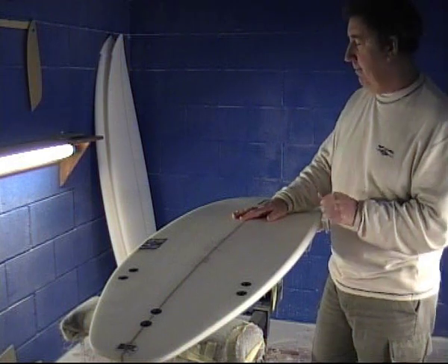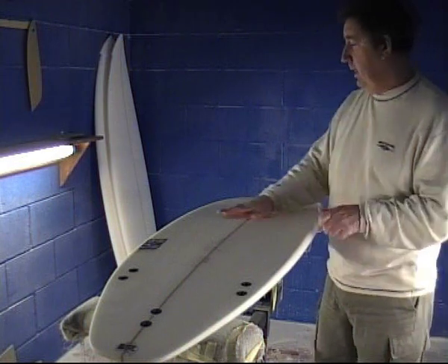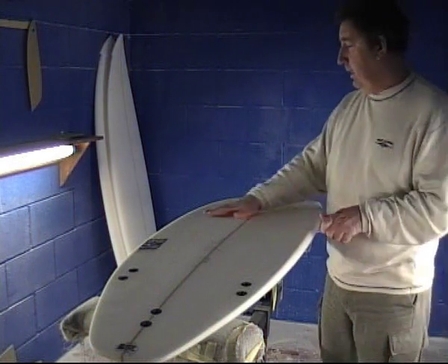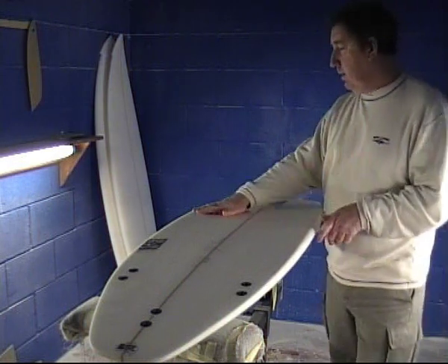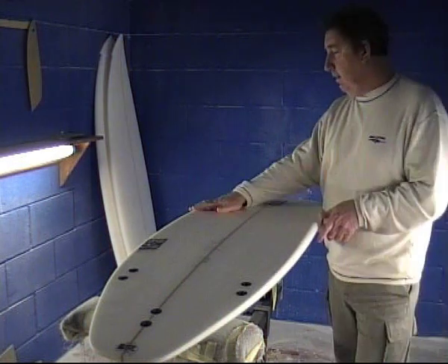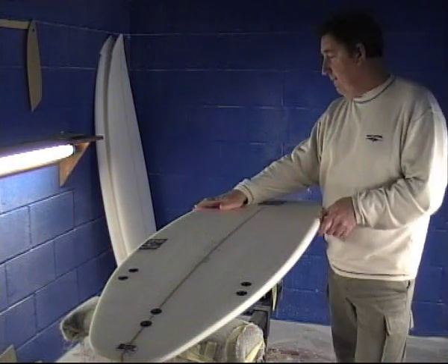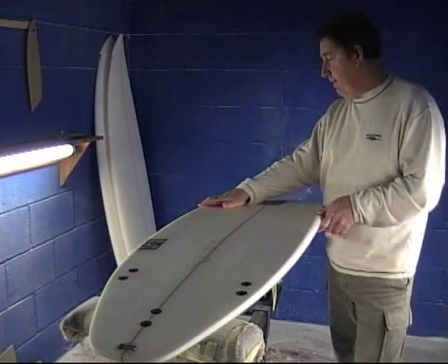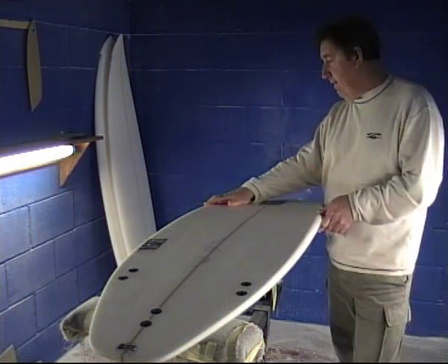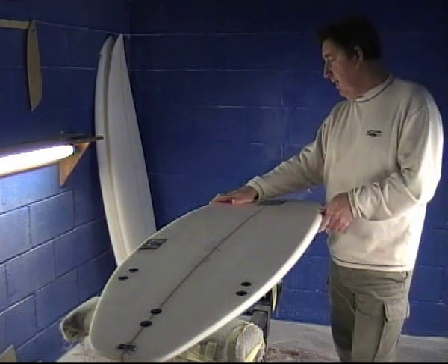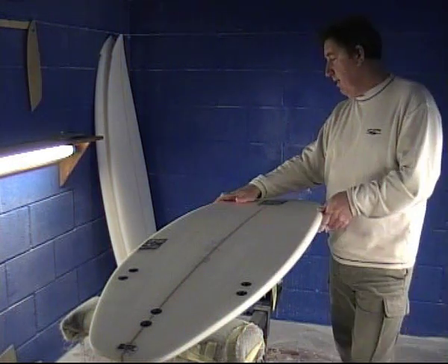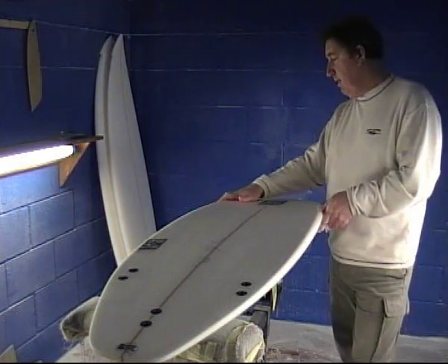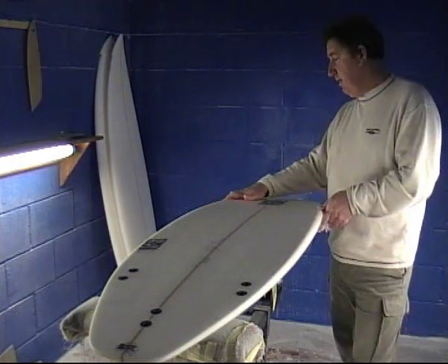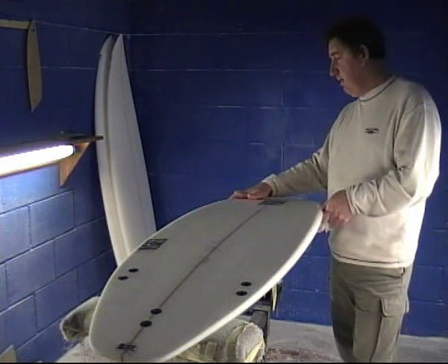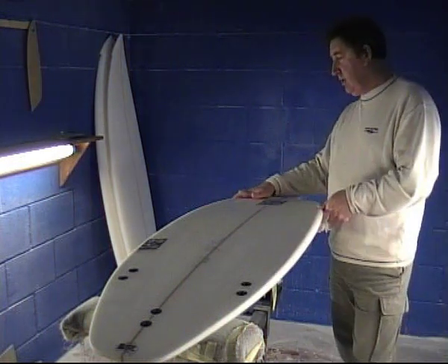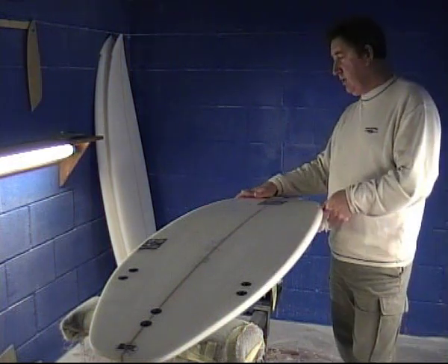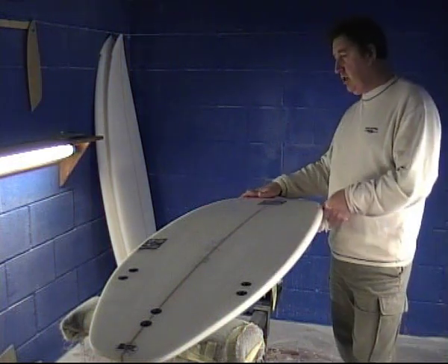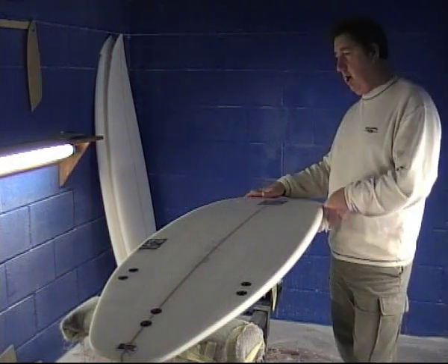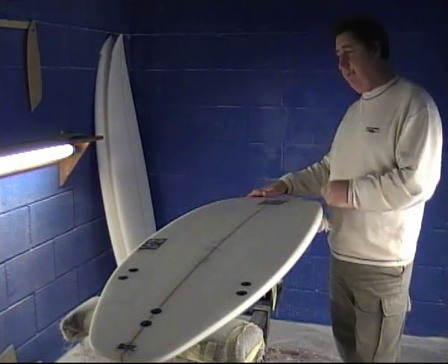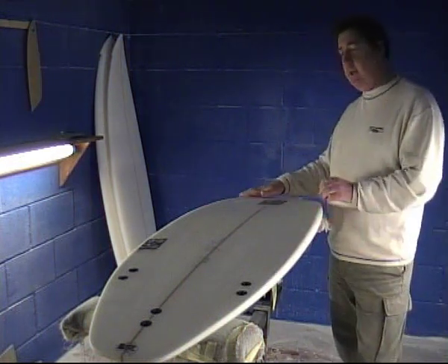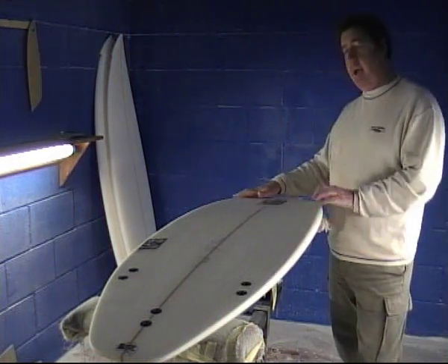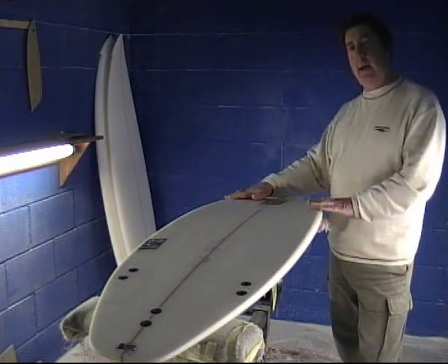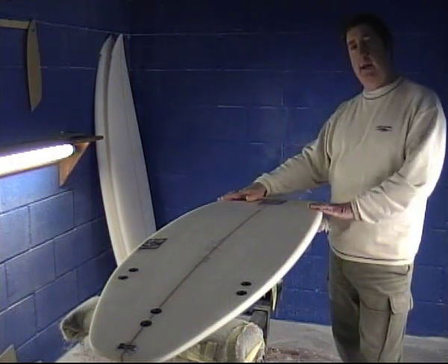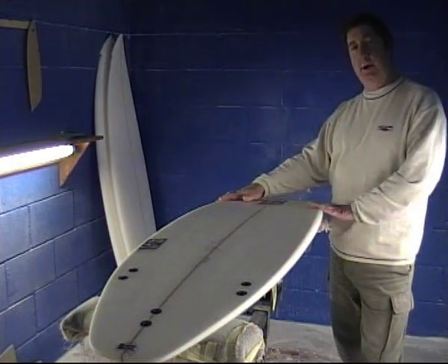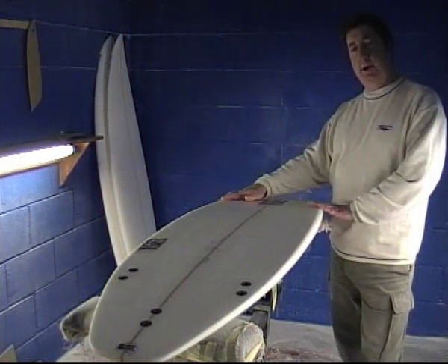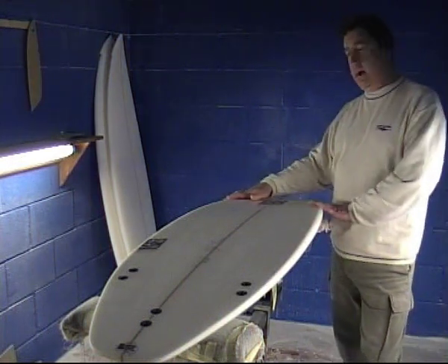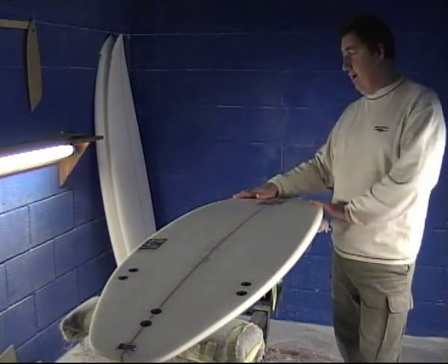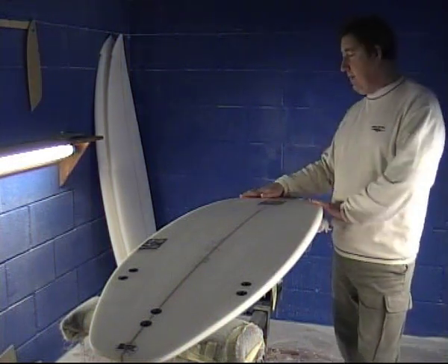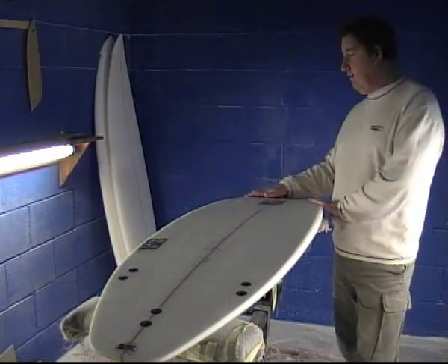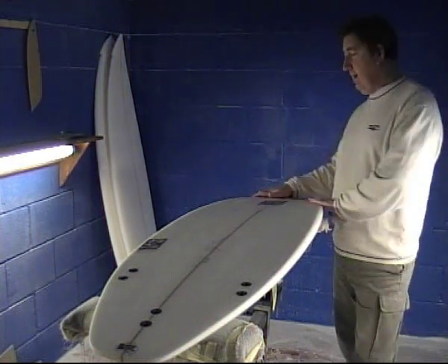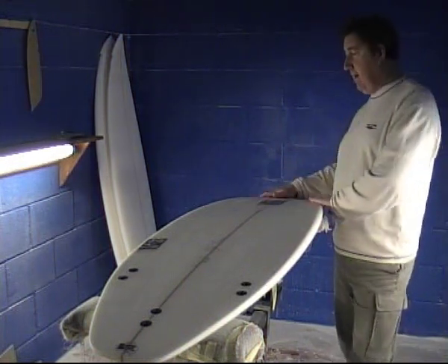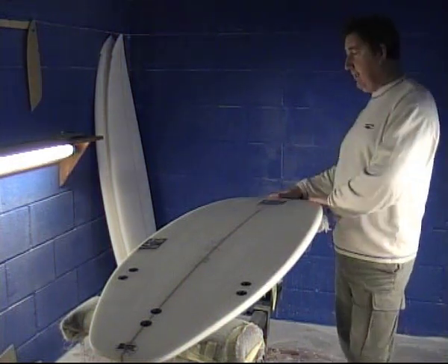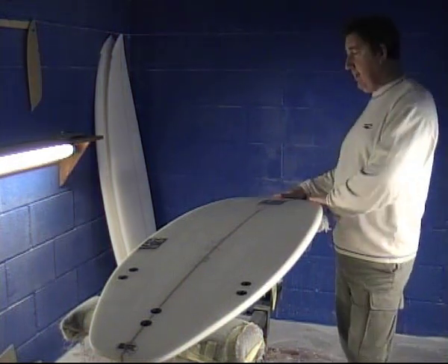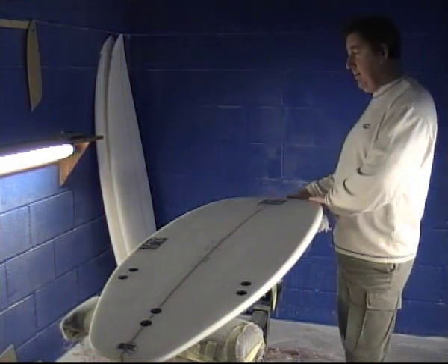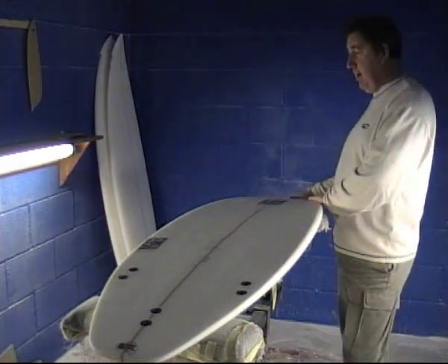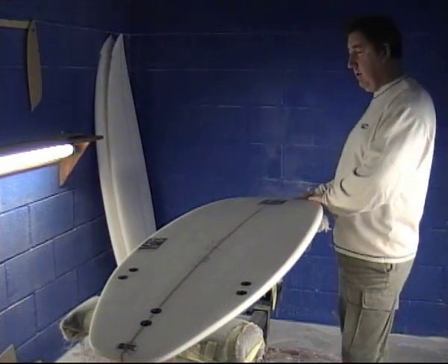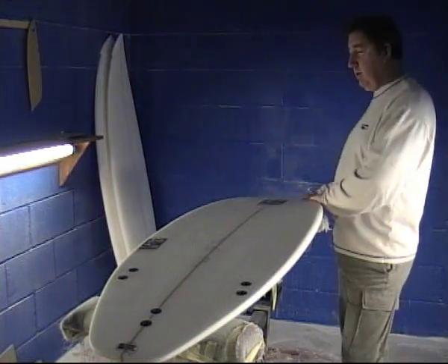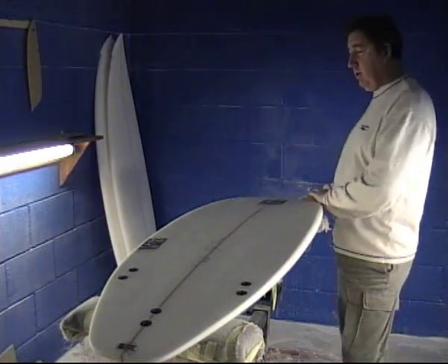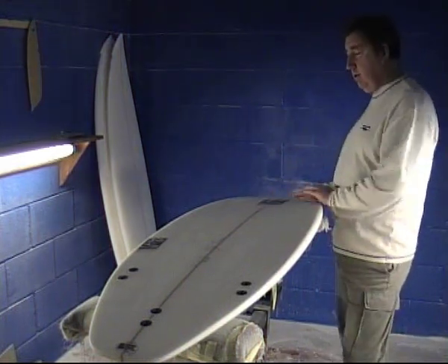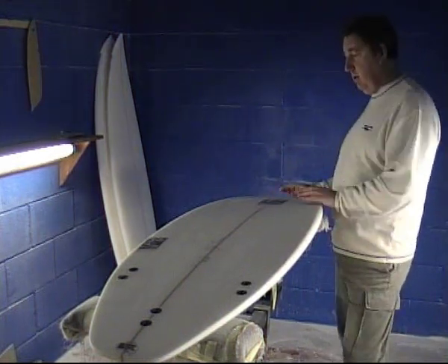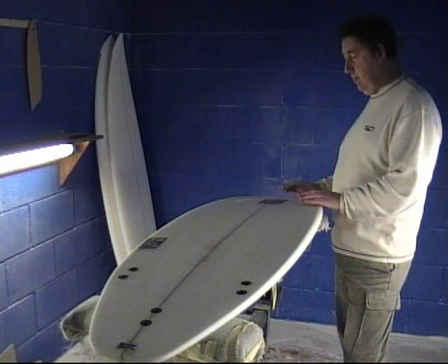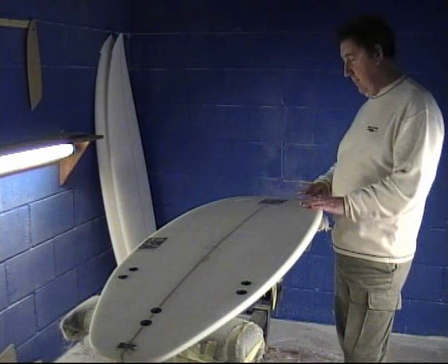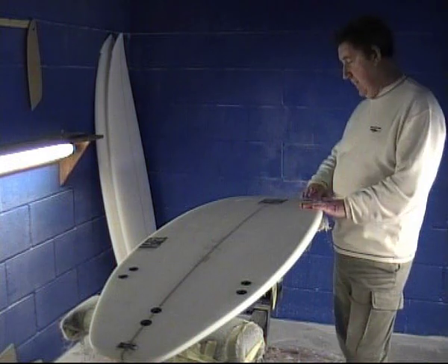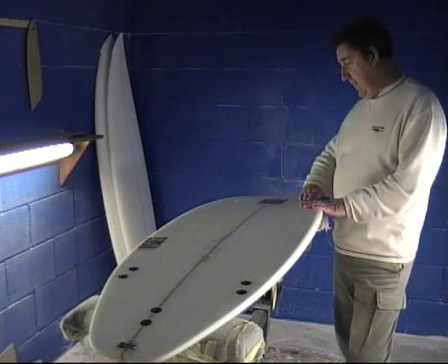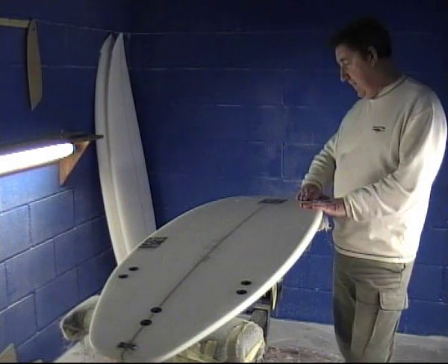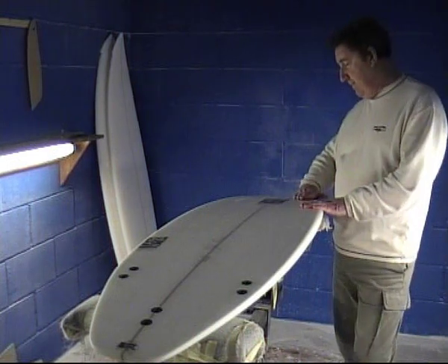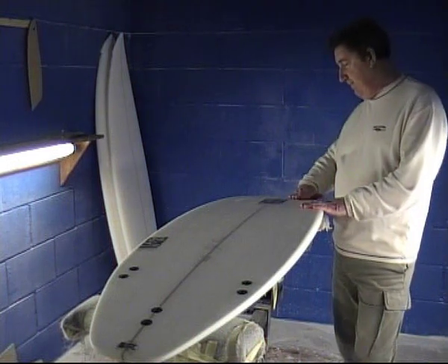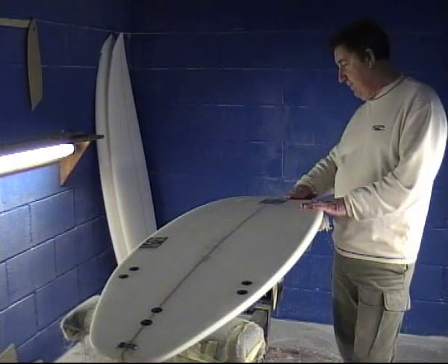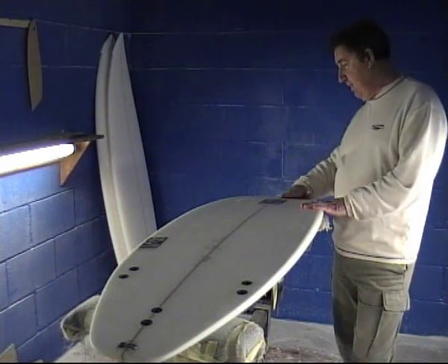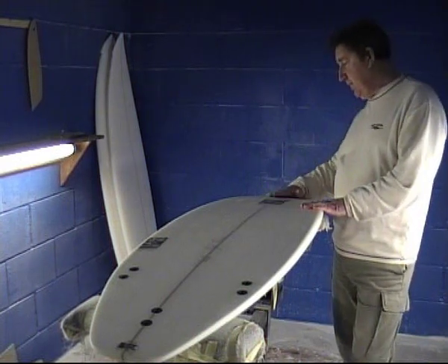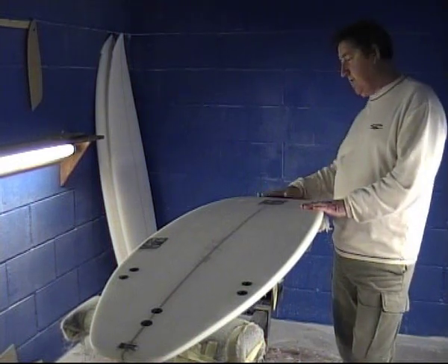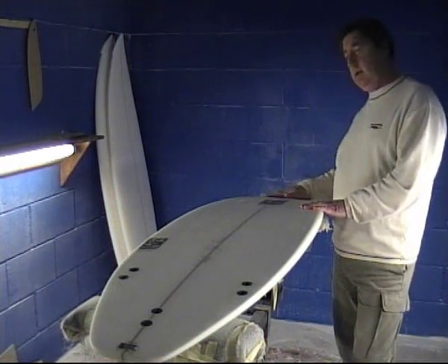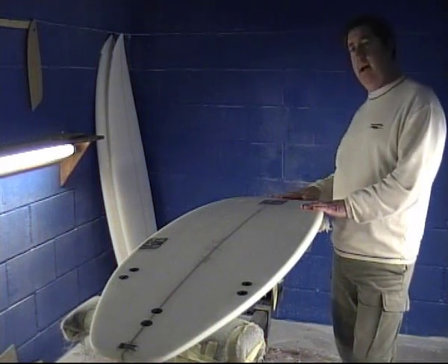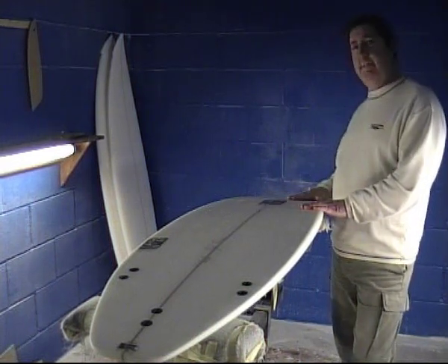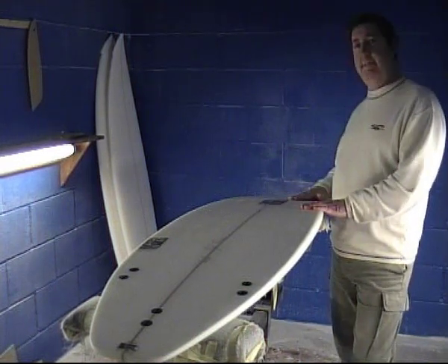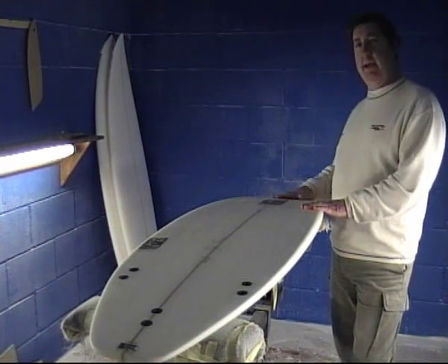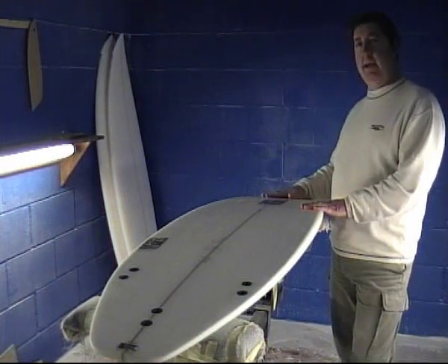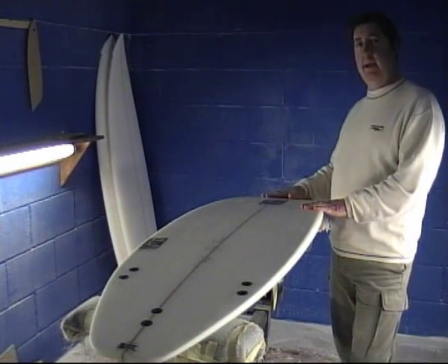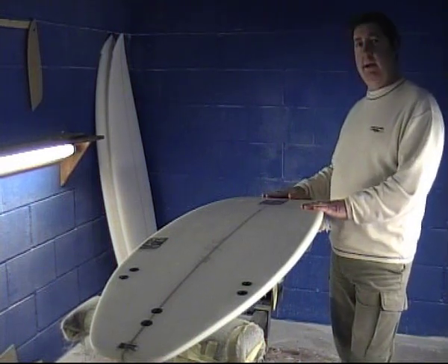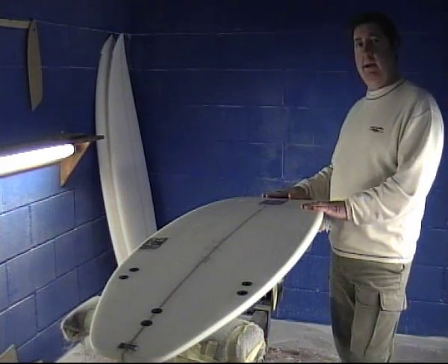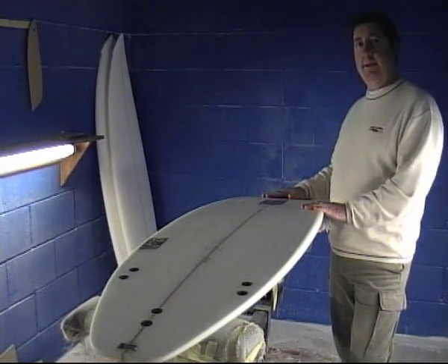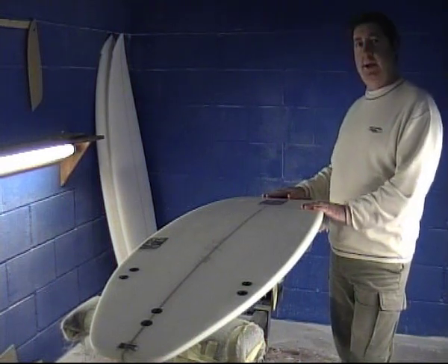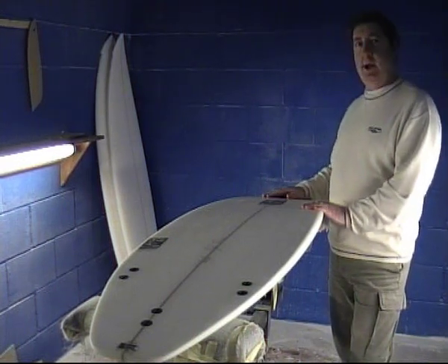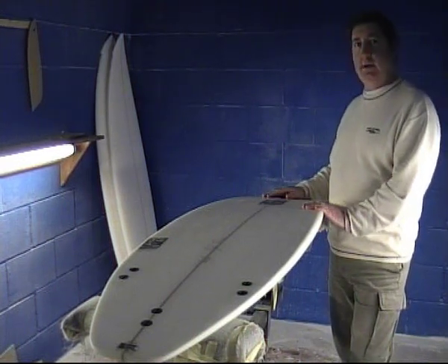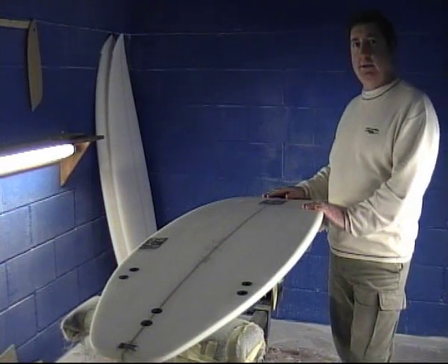It's got very soft, no-edge rails up here at all, and a very slight nice bit of the V in the nose.